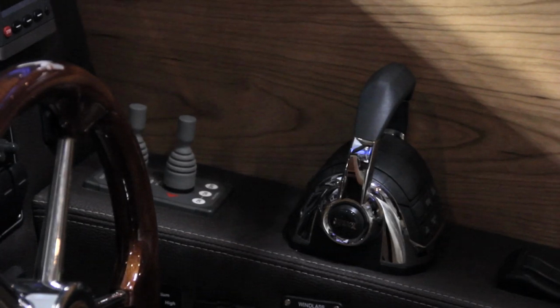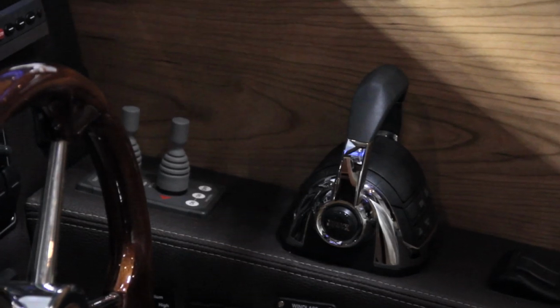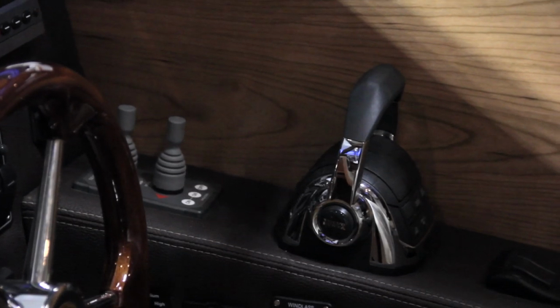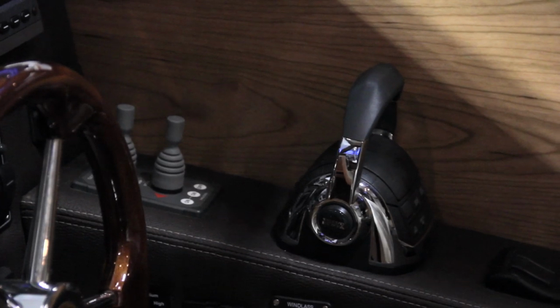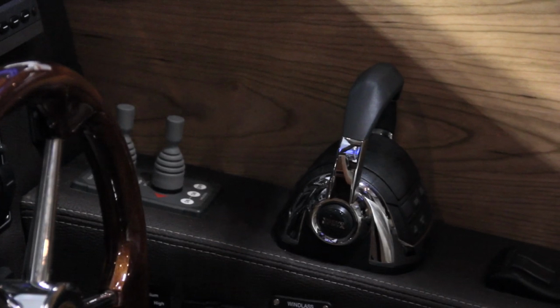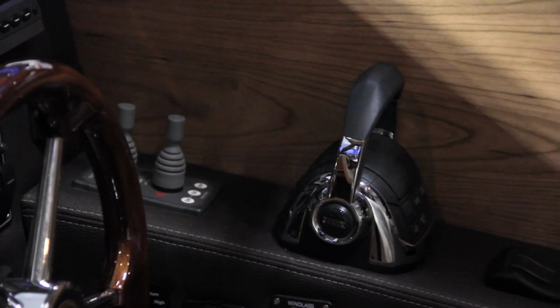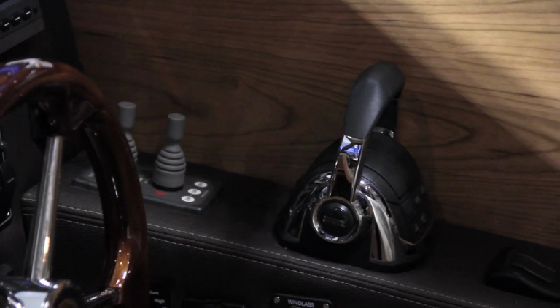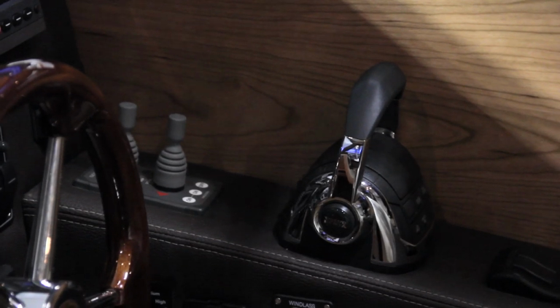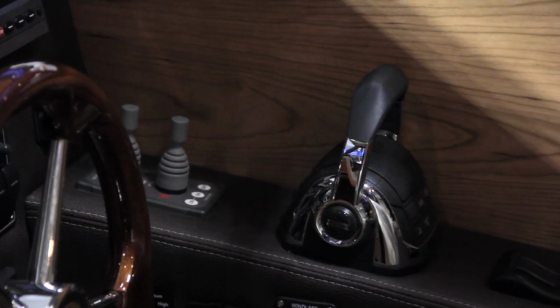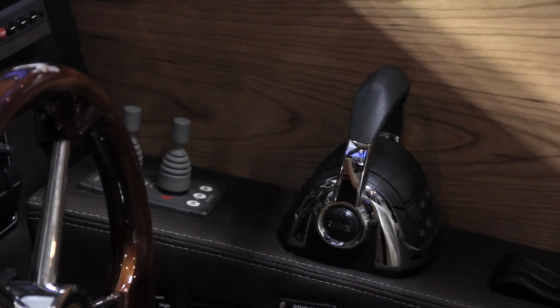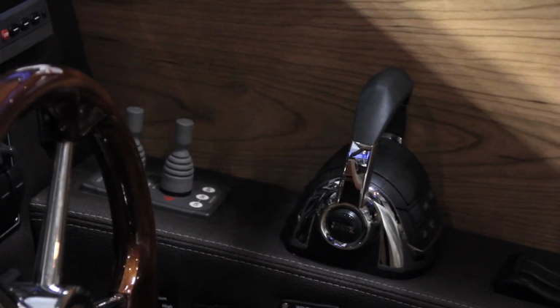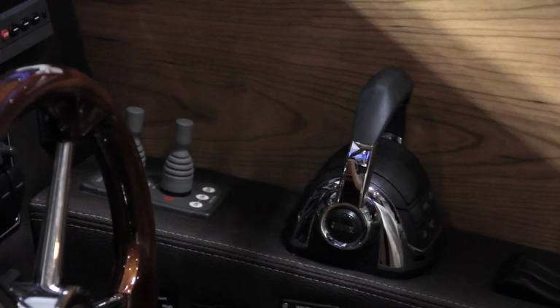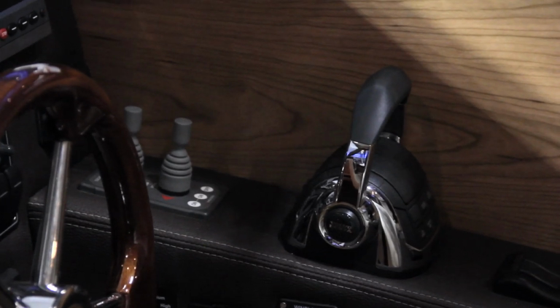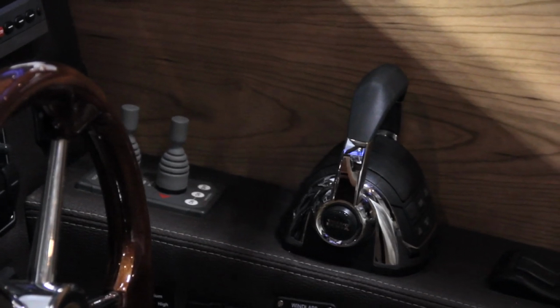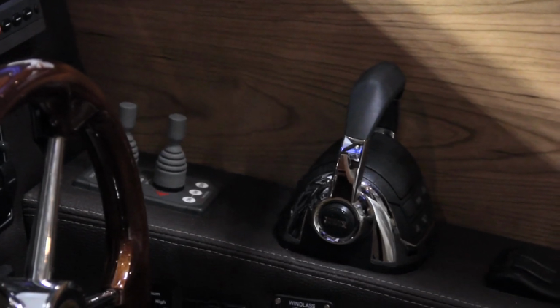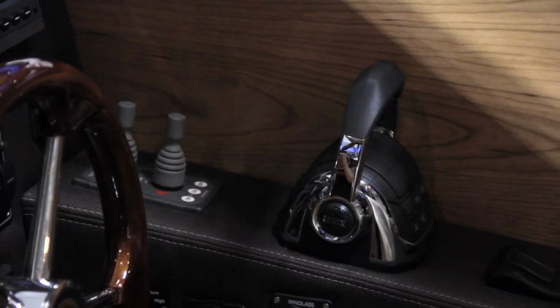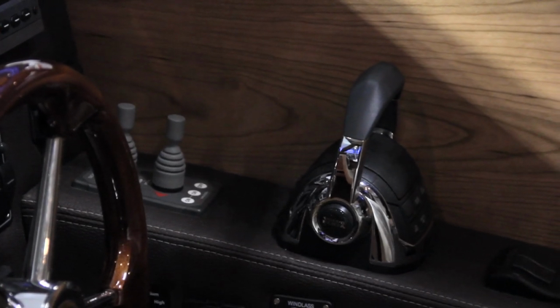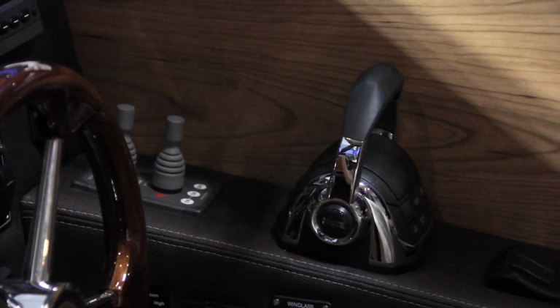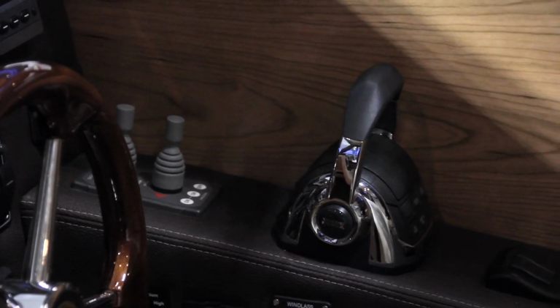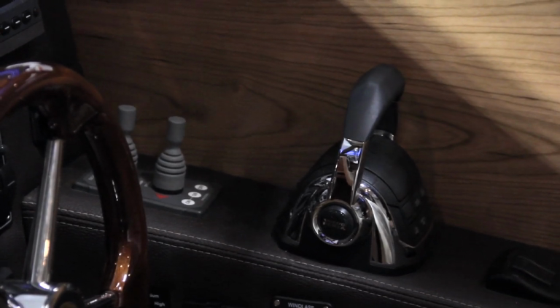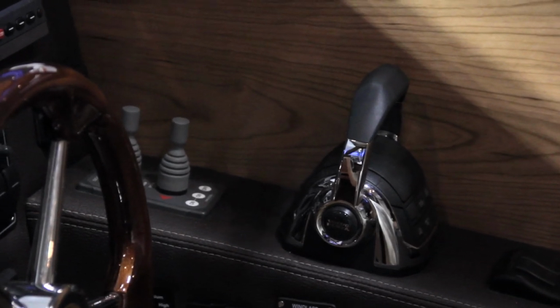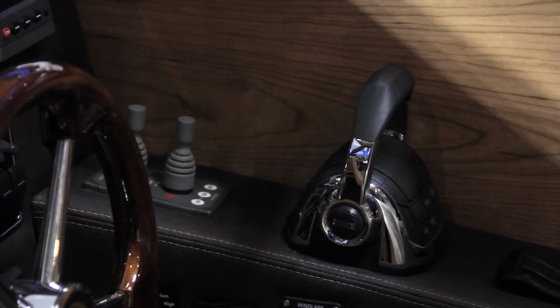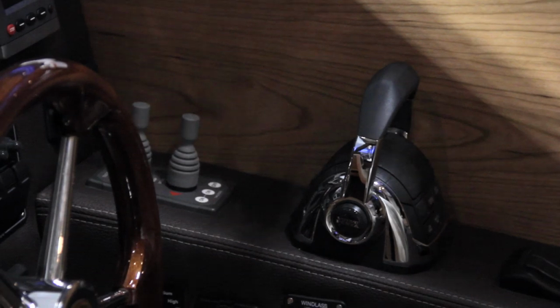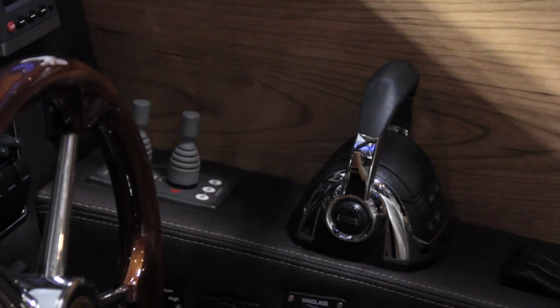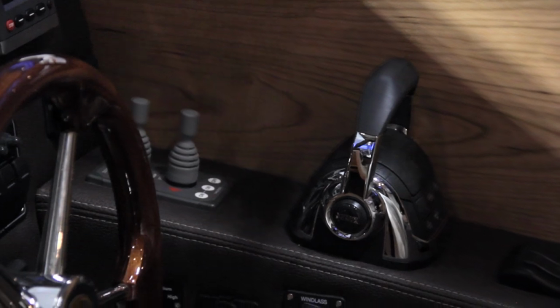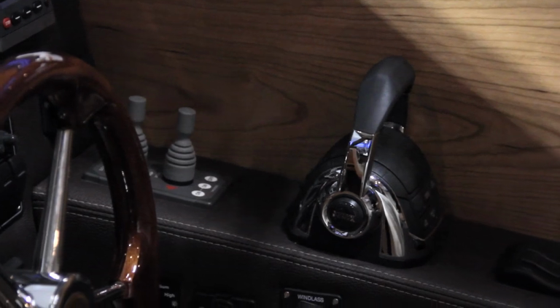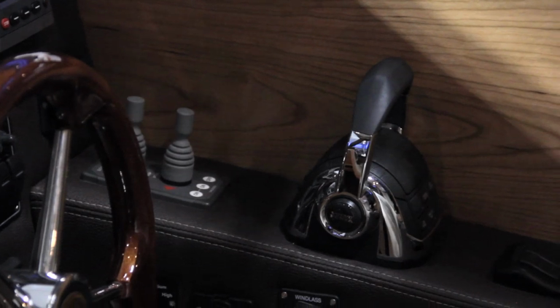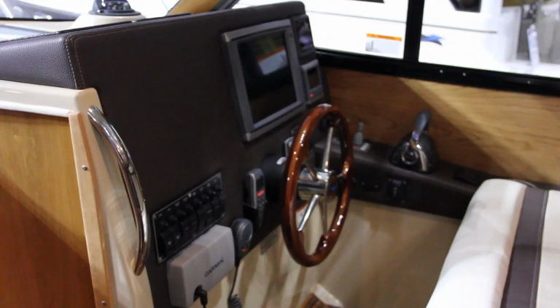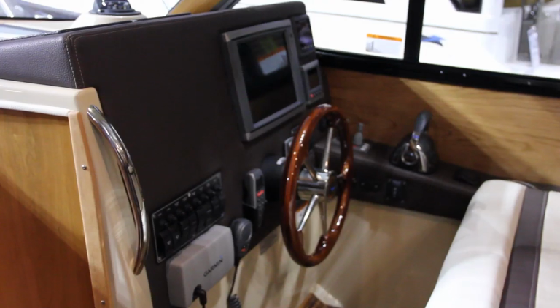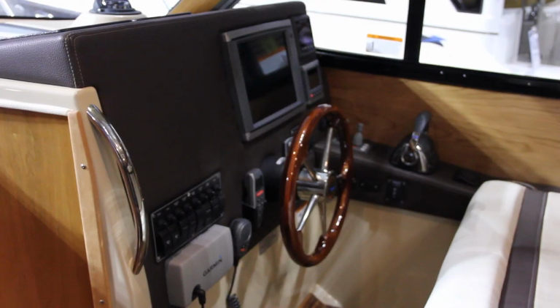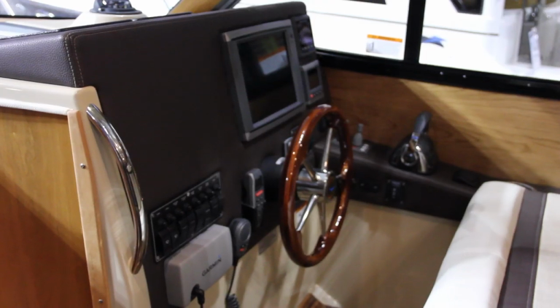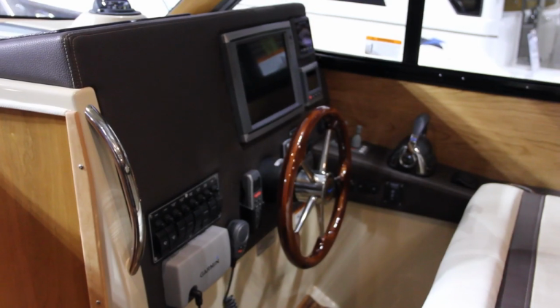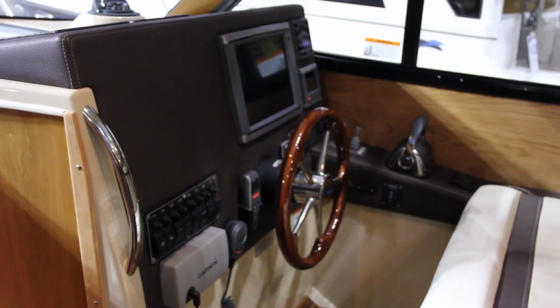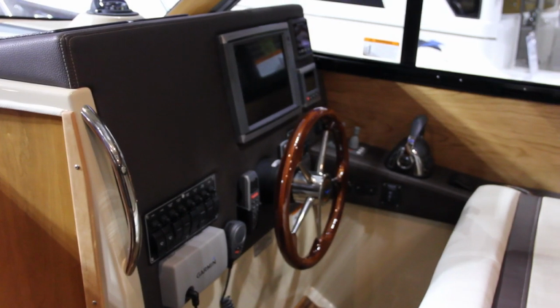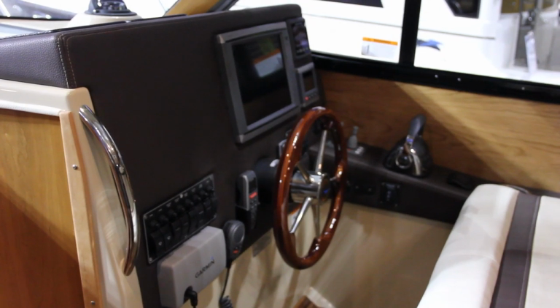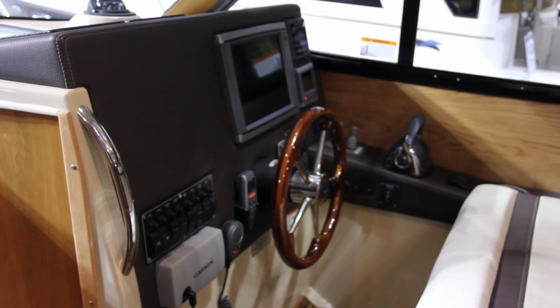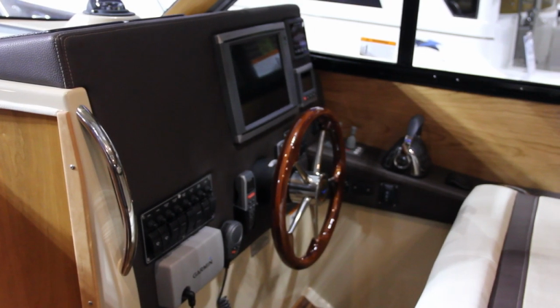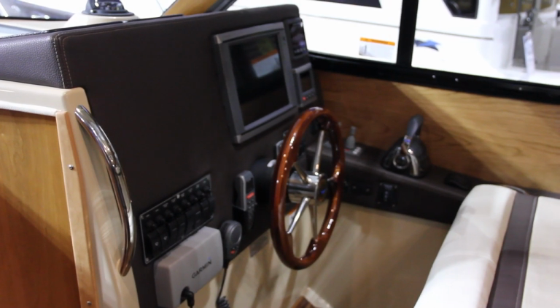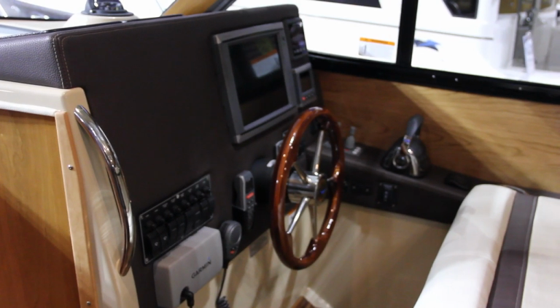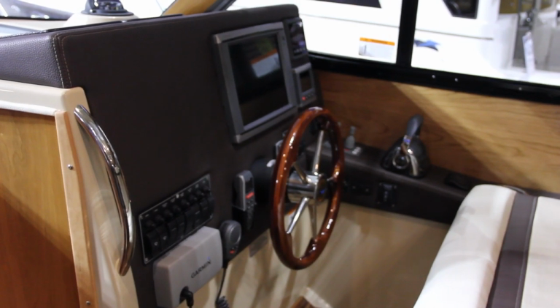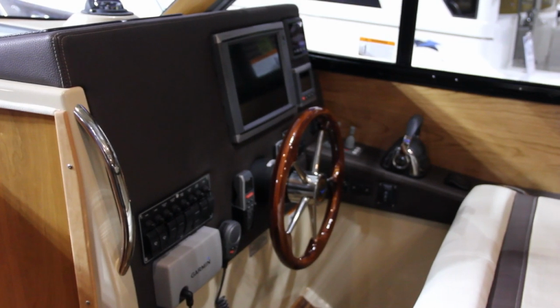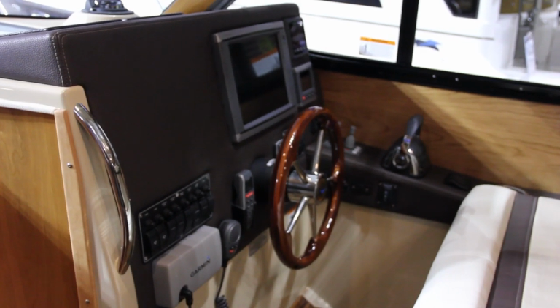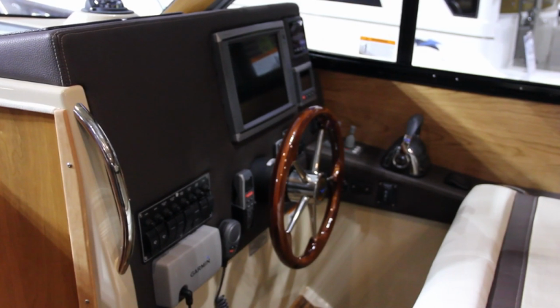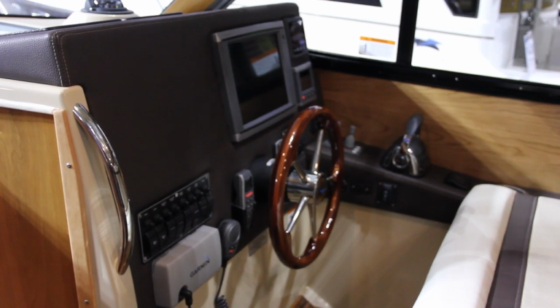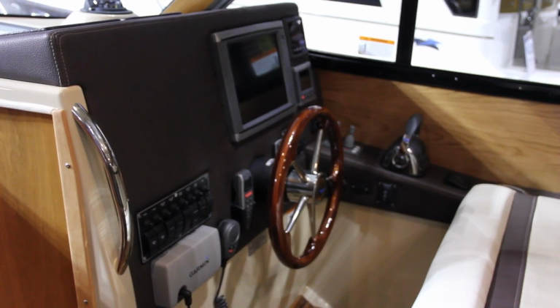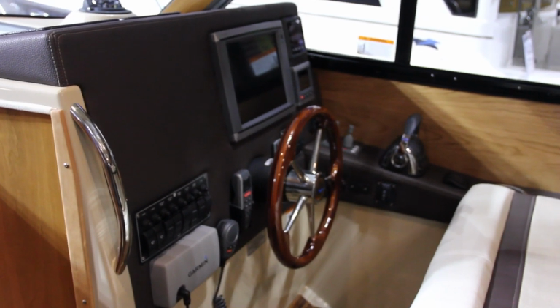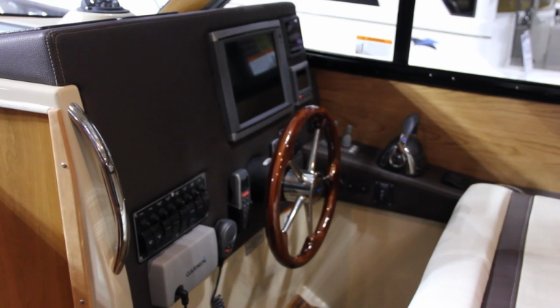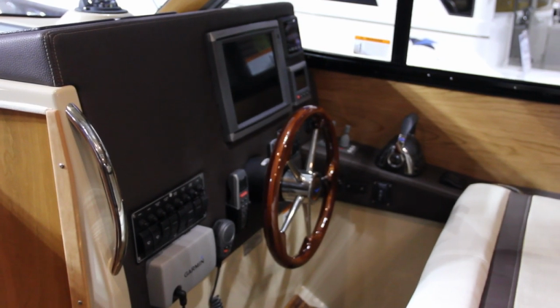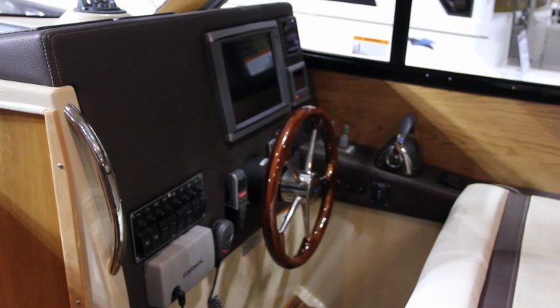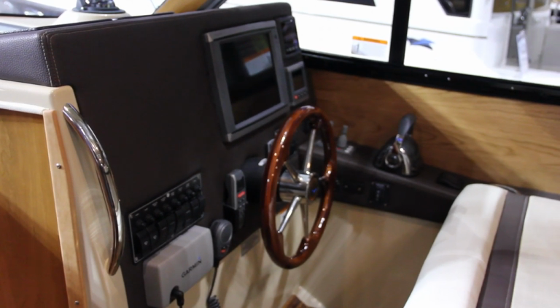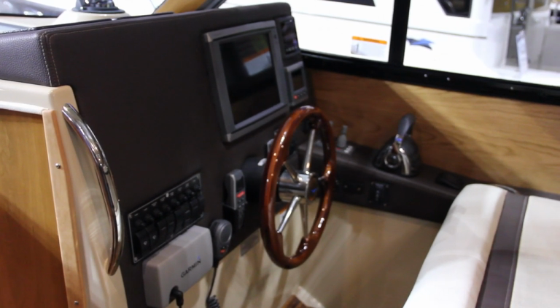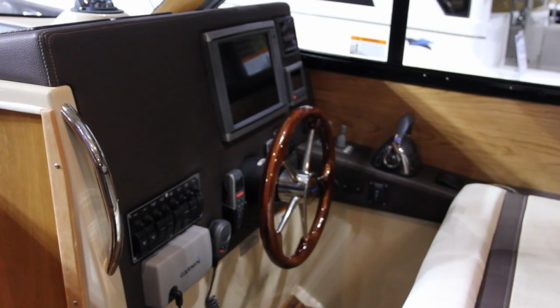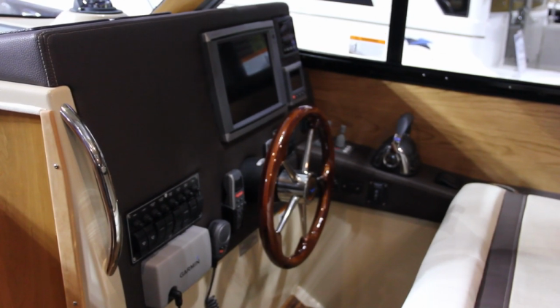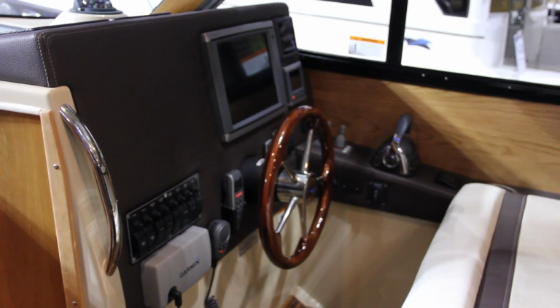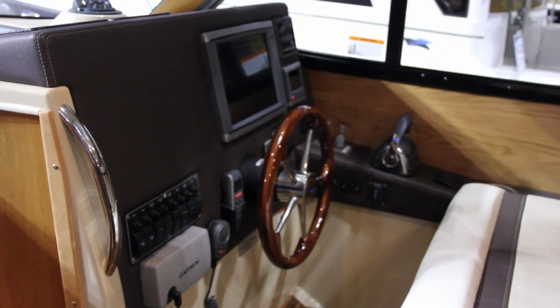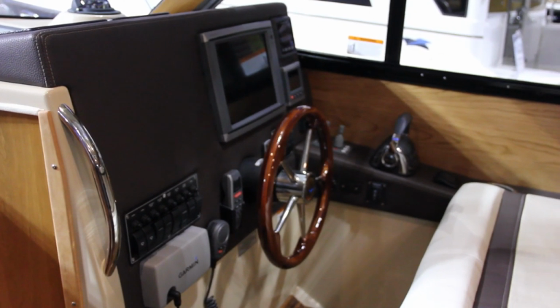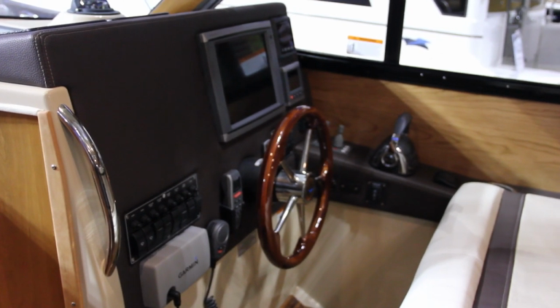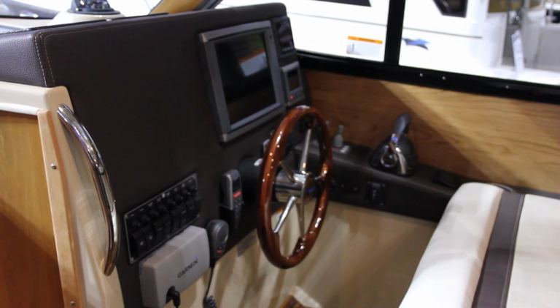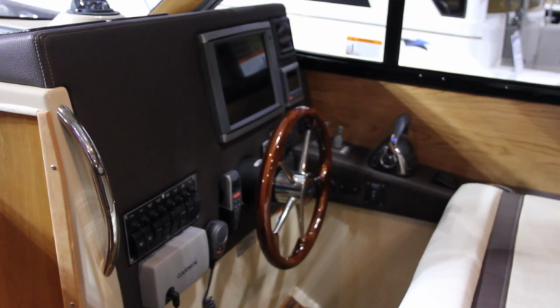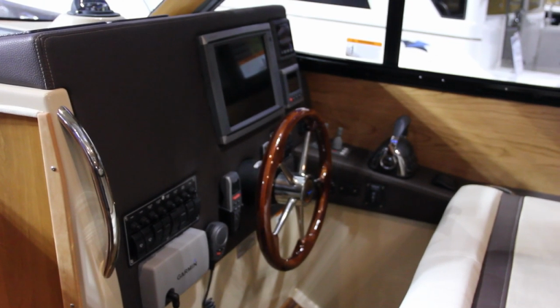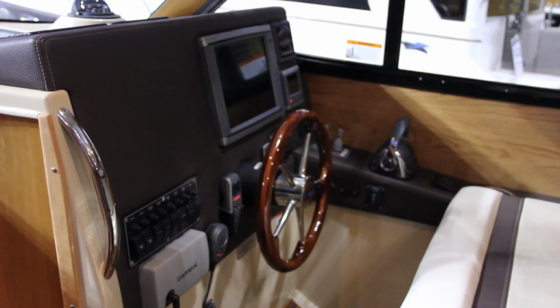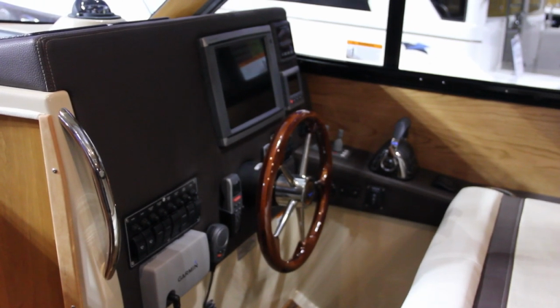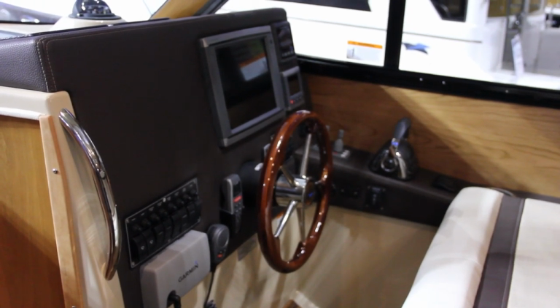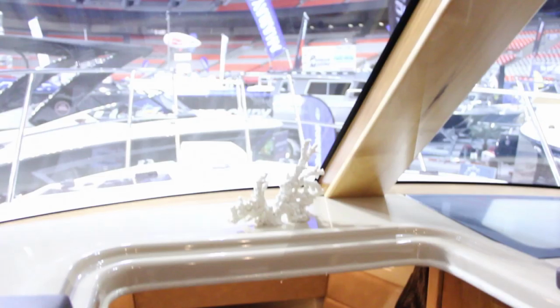It has bow thrusters, the main Volvo control, and trim tabs. You can also access the windlass and the bus heating system from here.